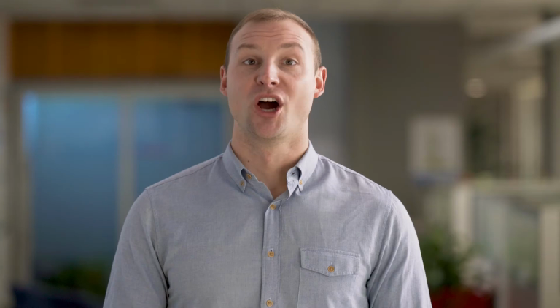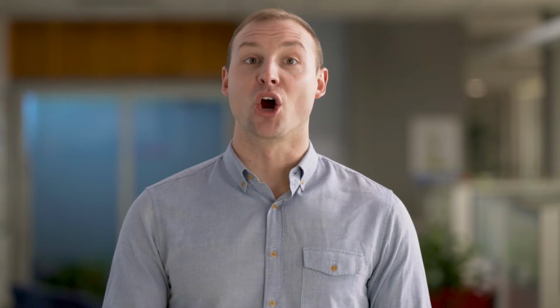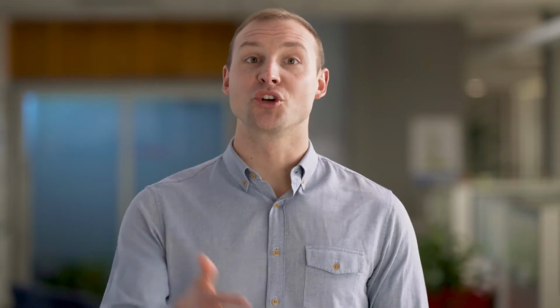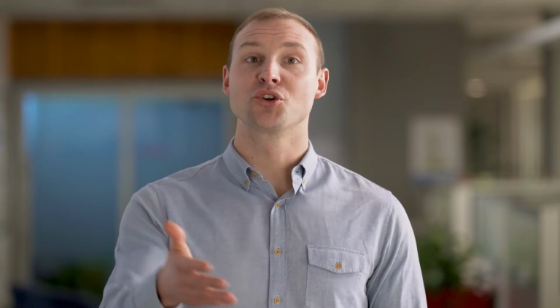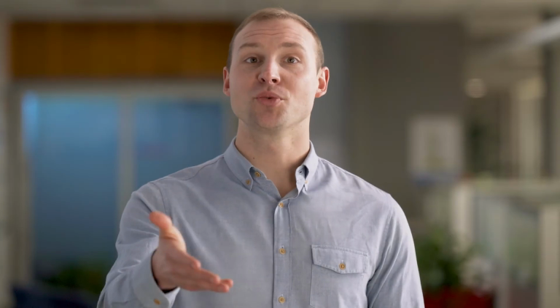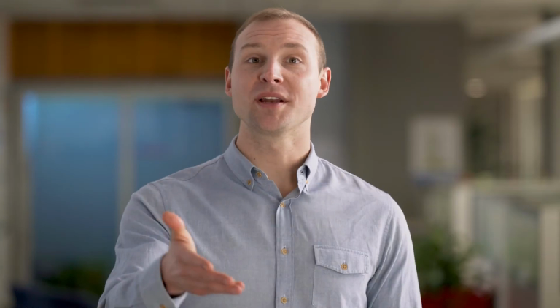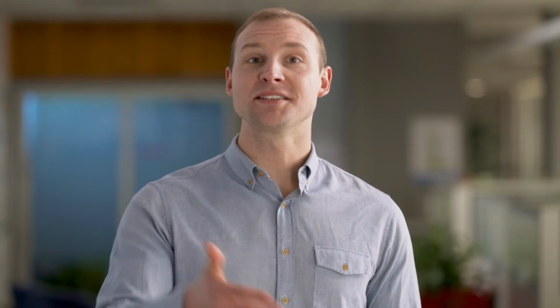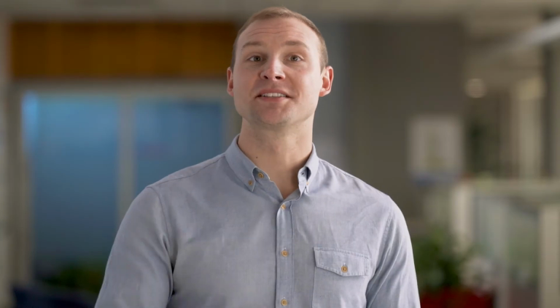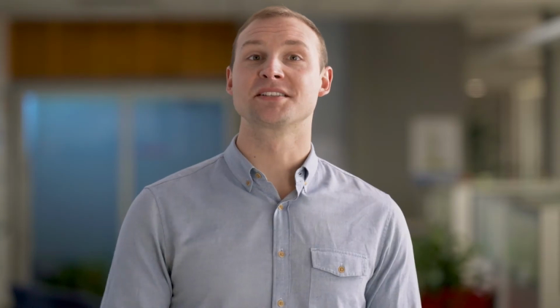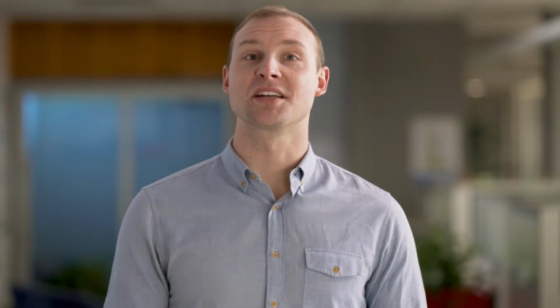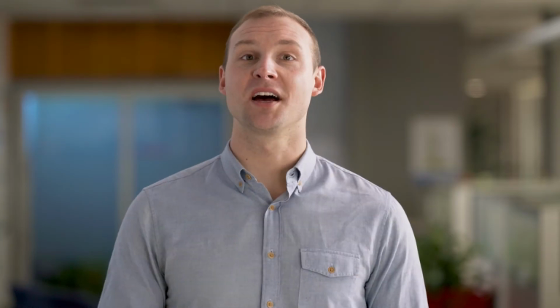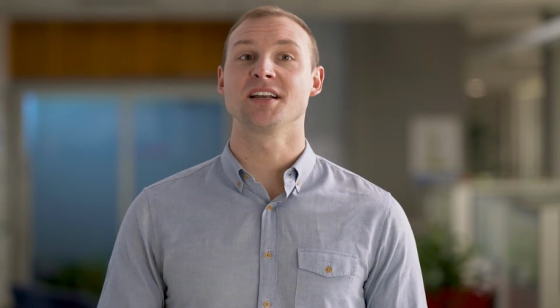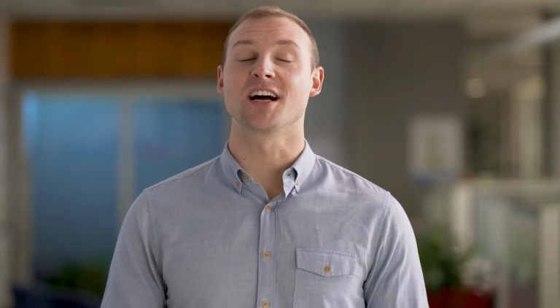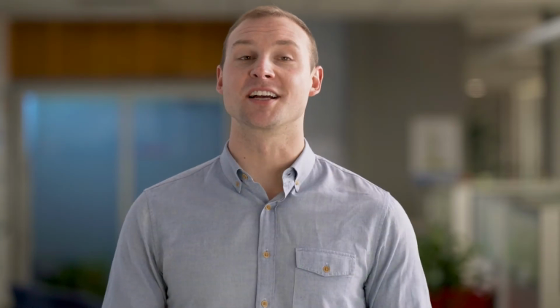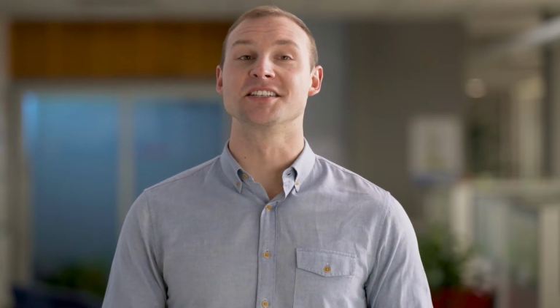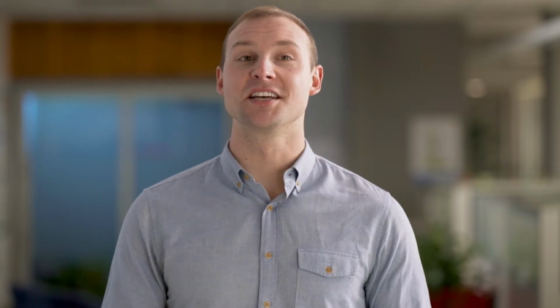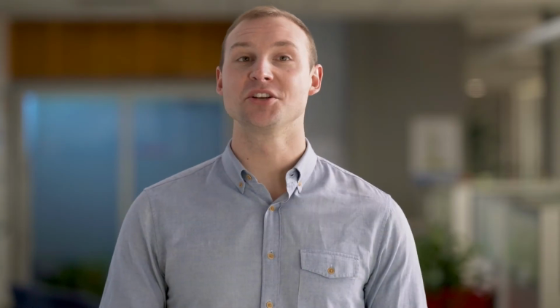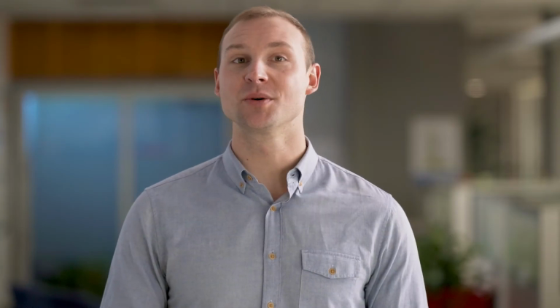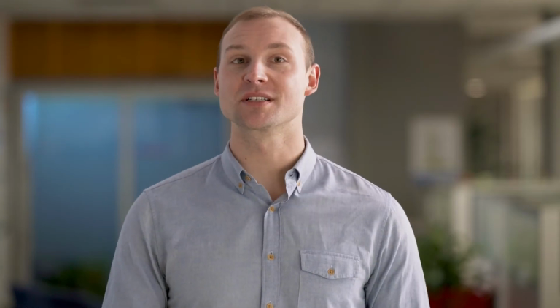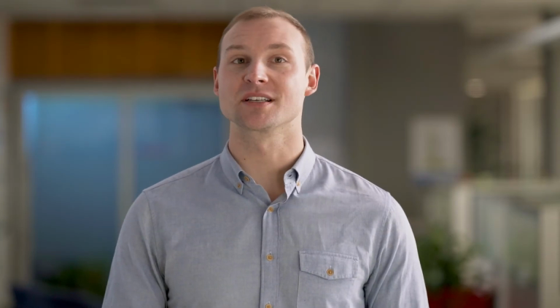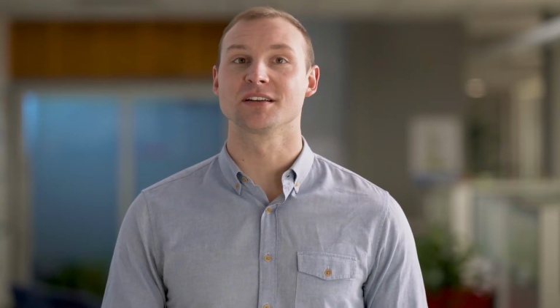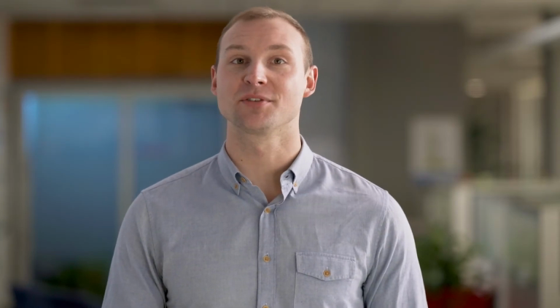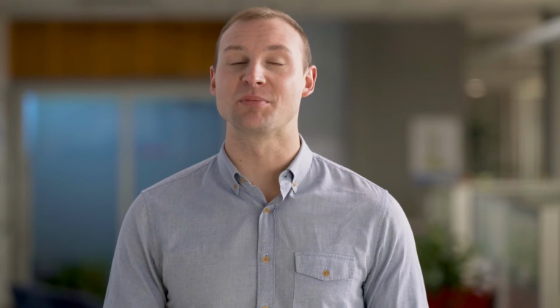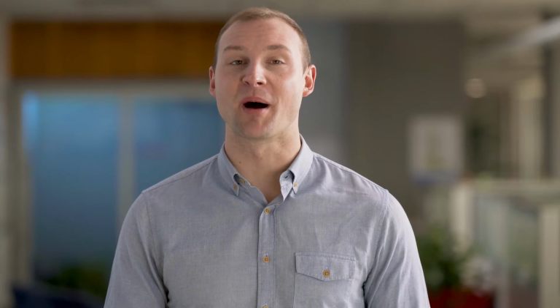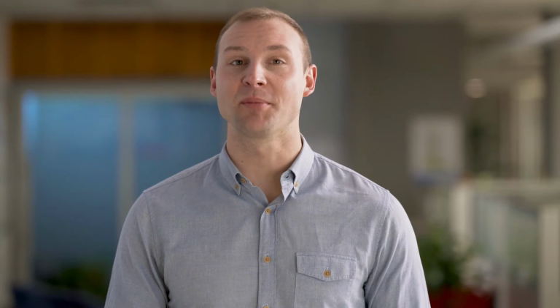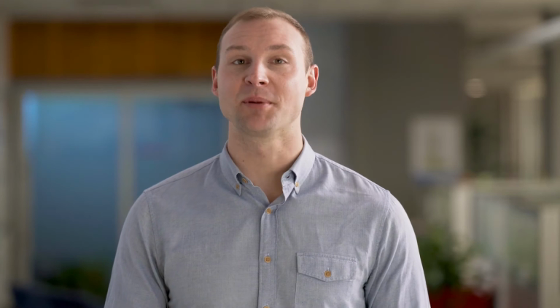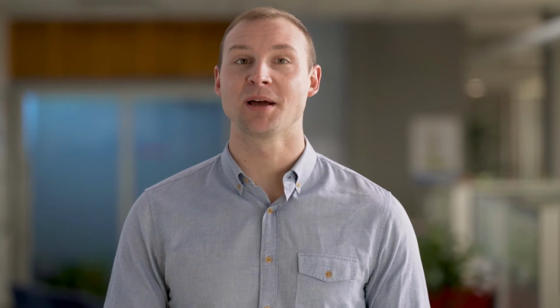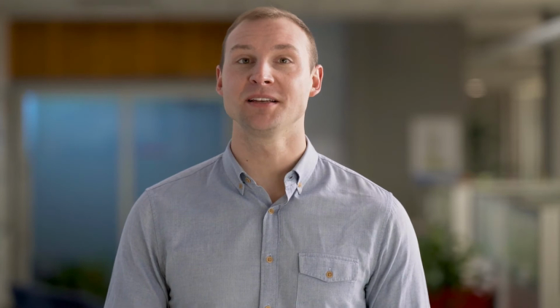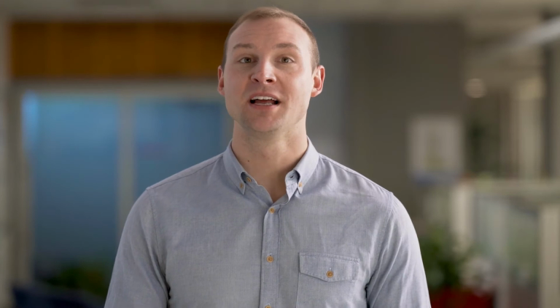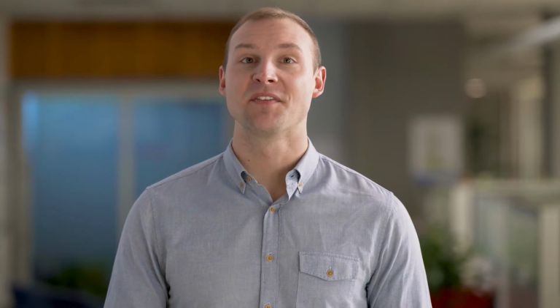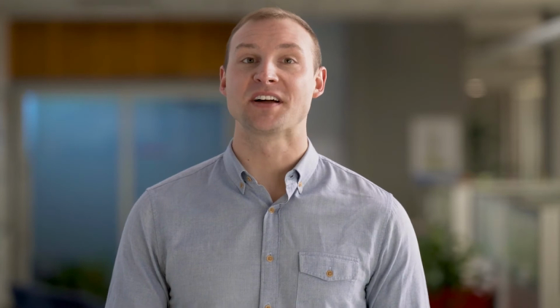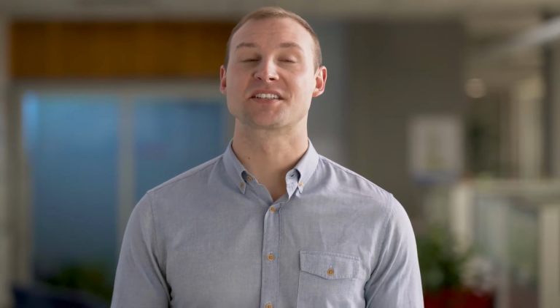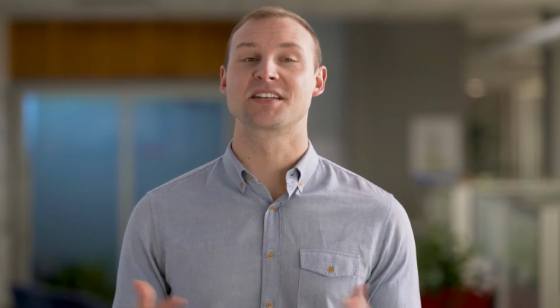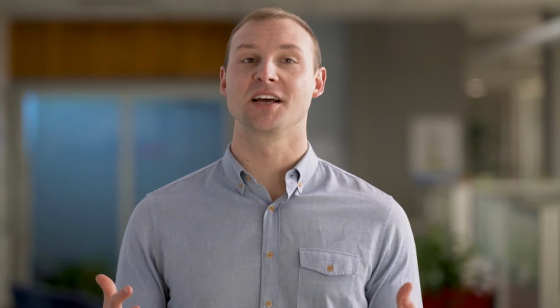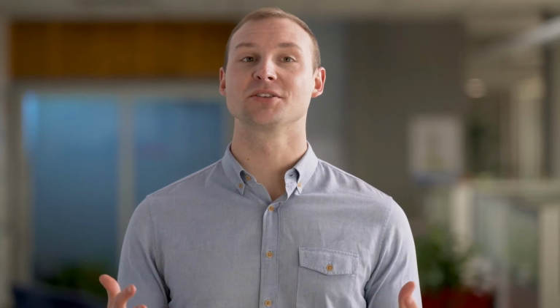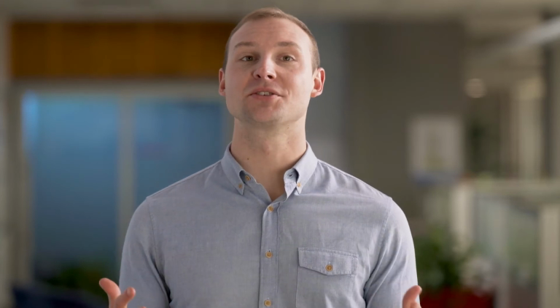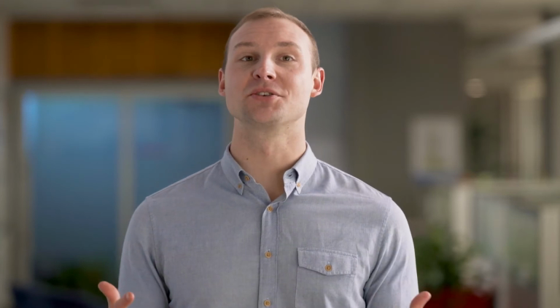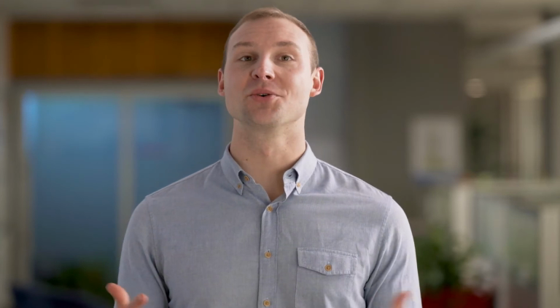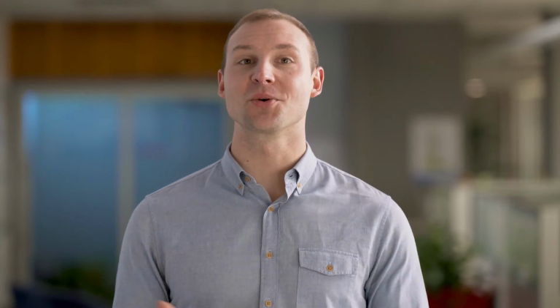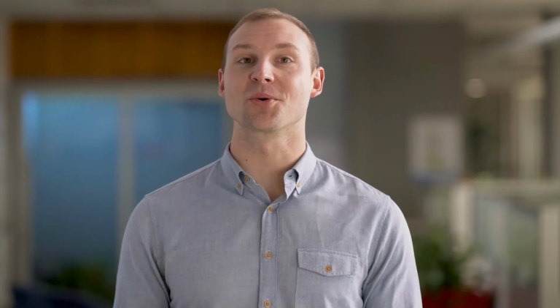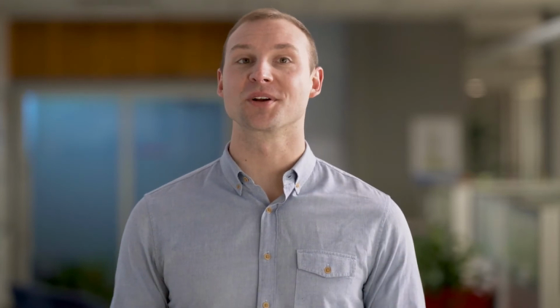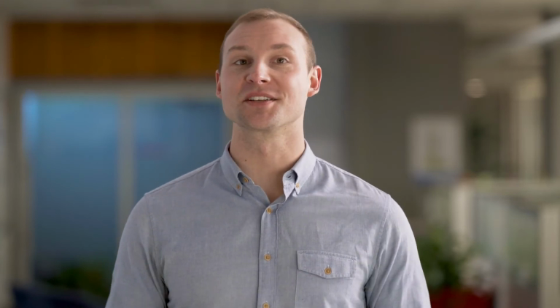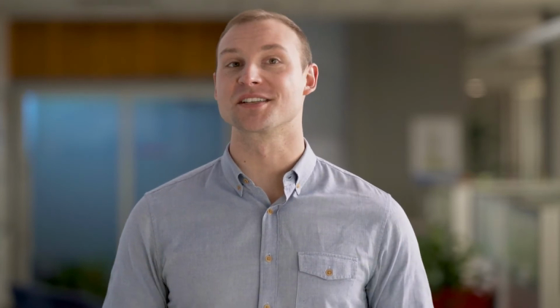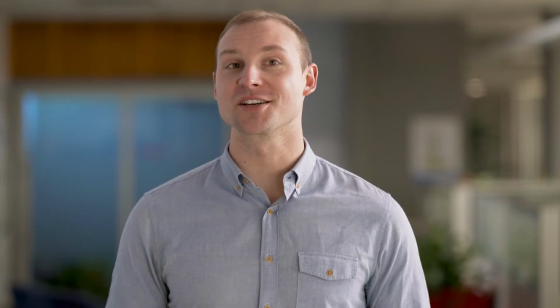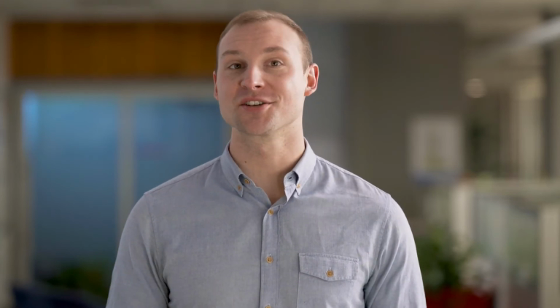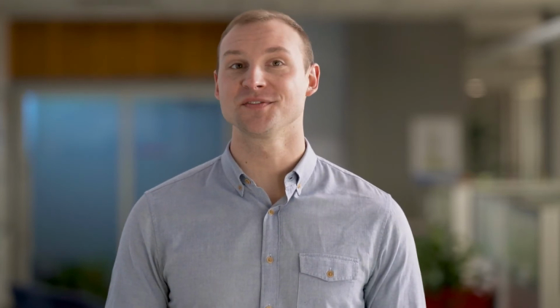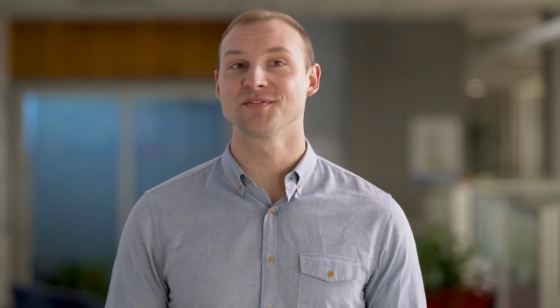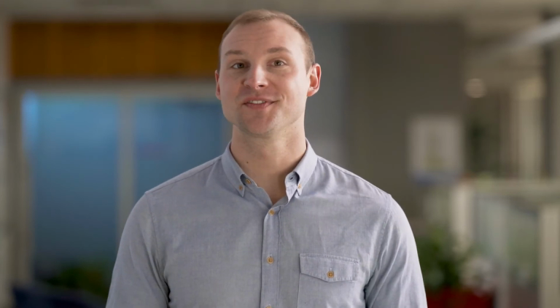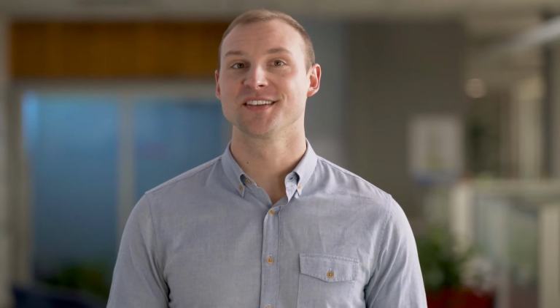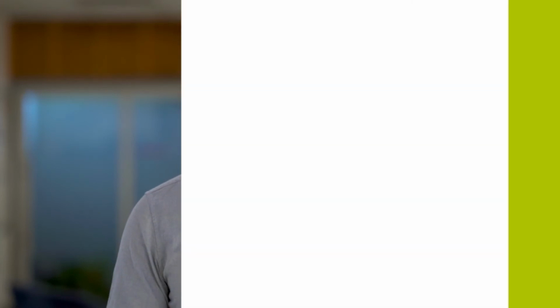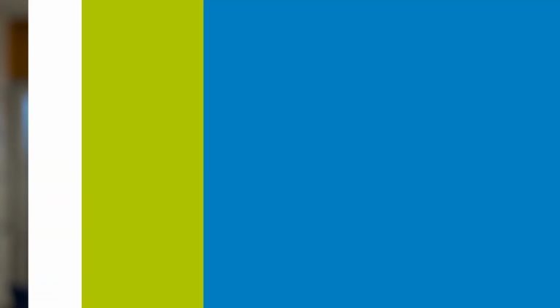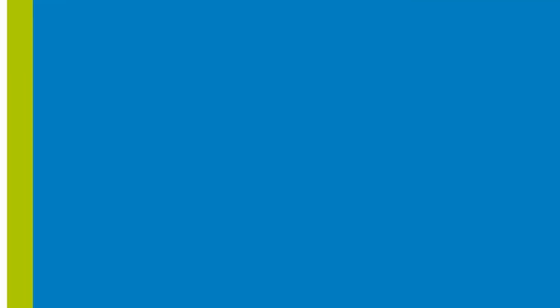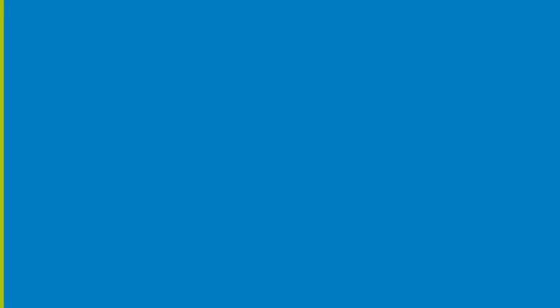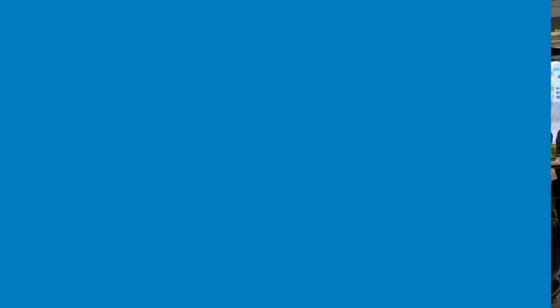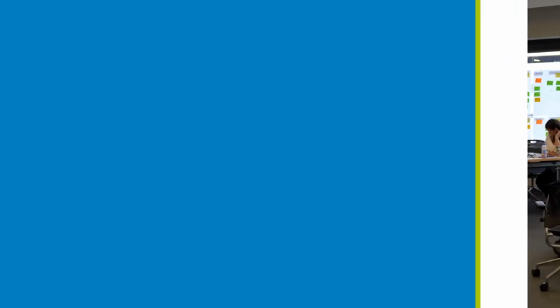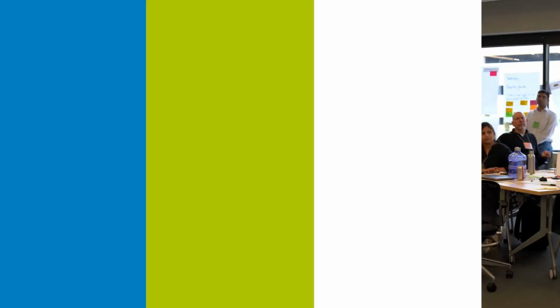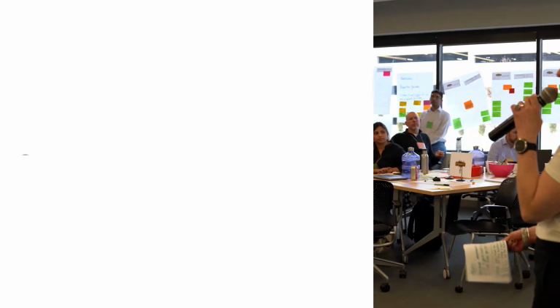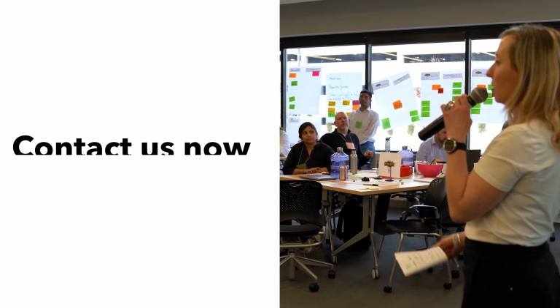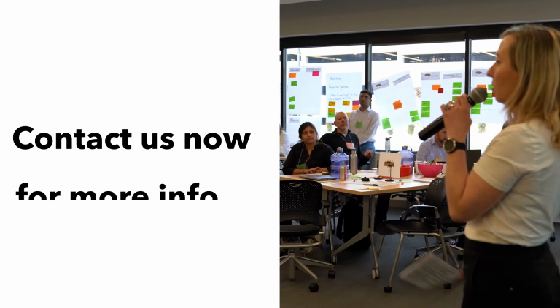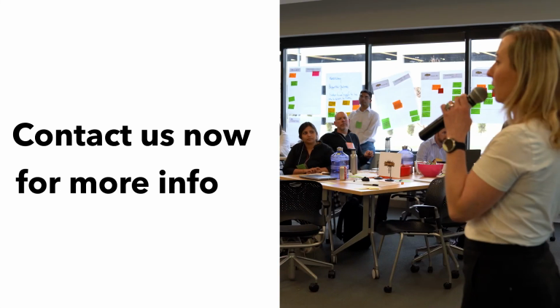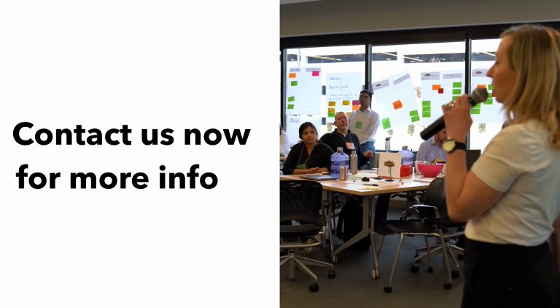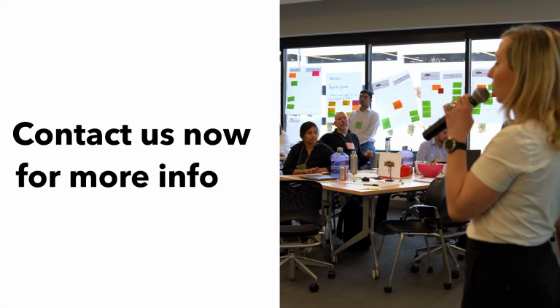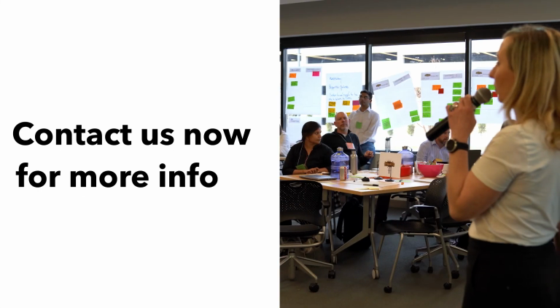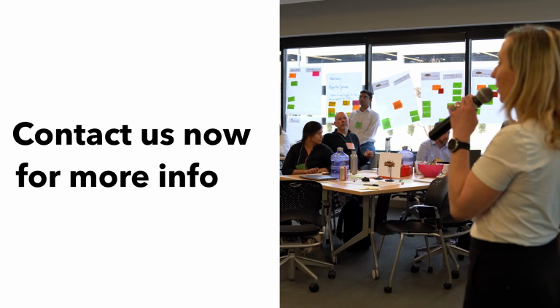Are you ready to design a continuous delivery pipeline that's tailored to your organization? Contact us to learn more.